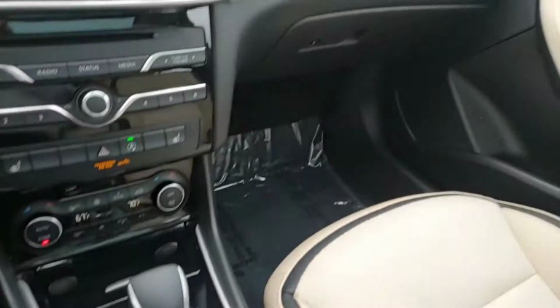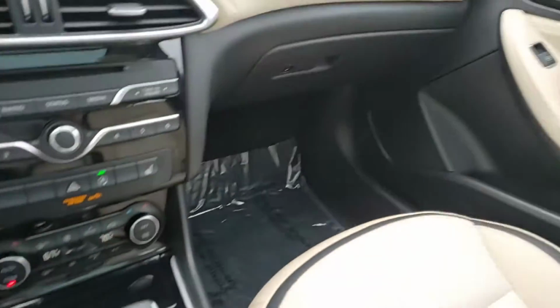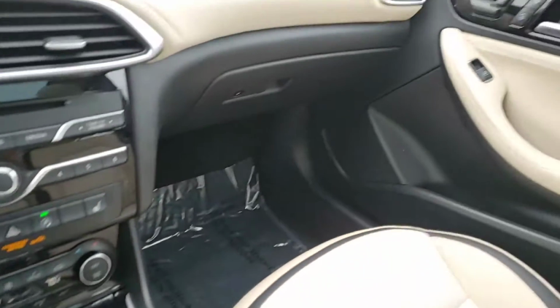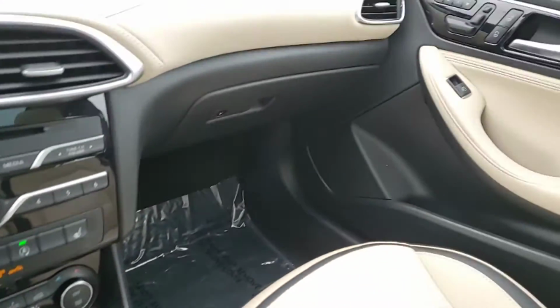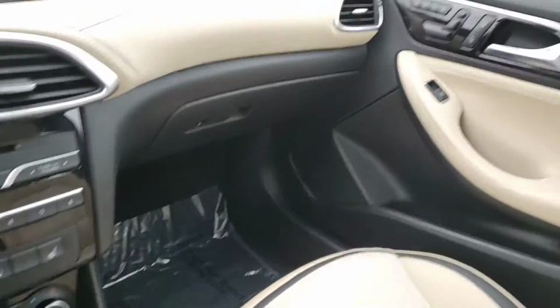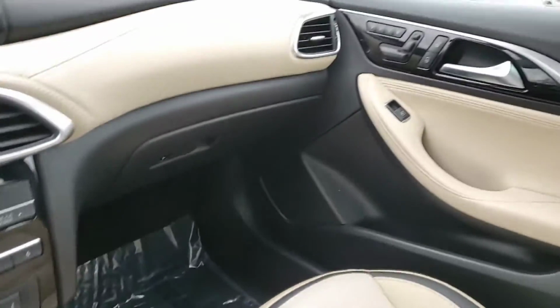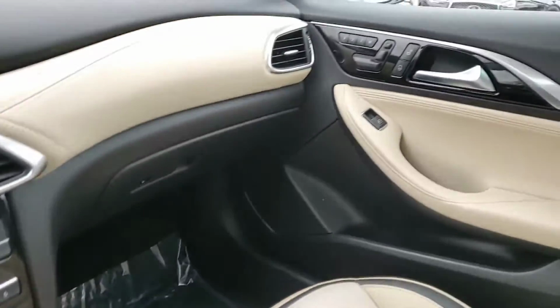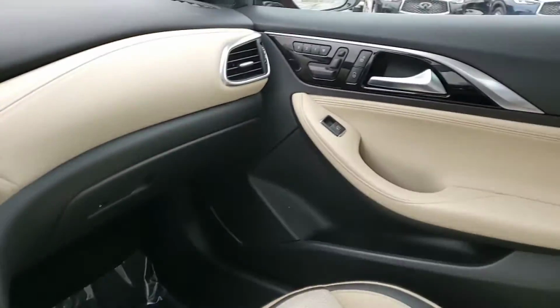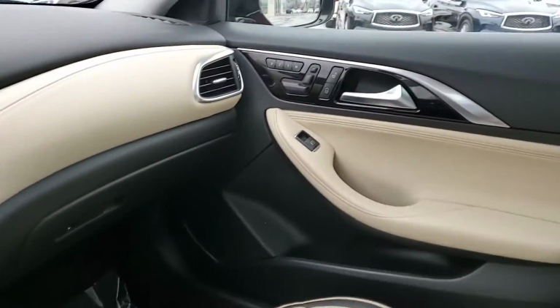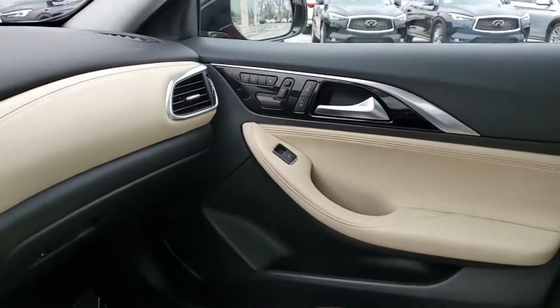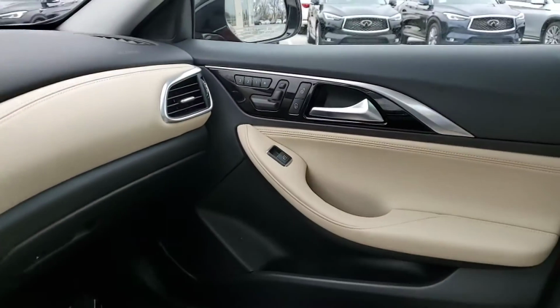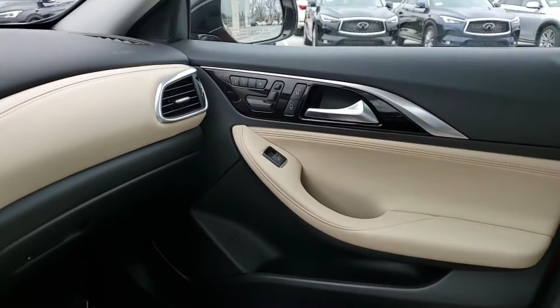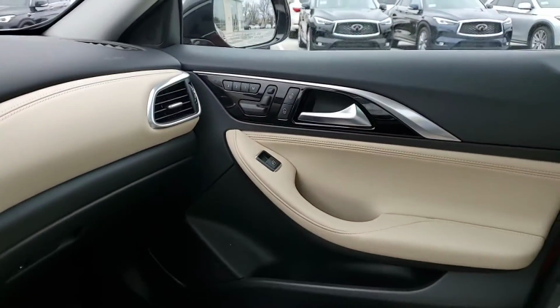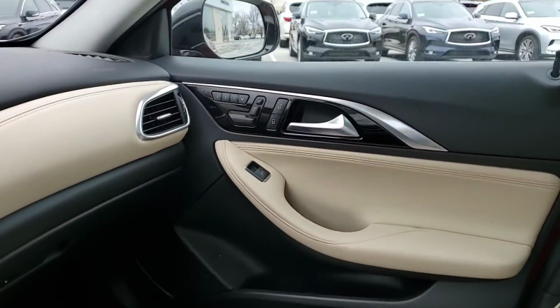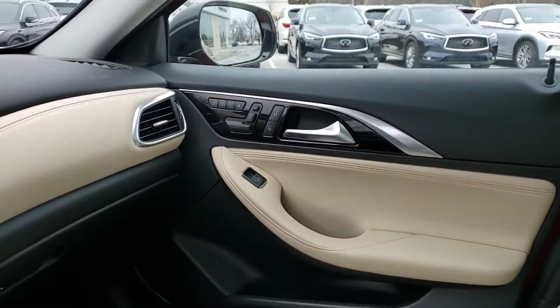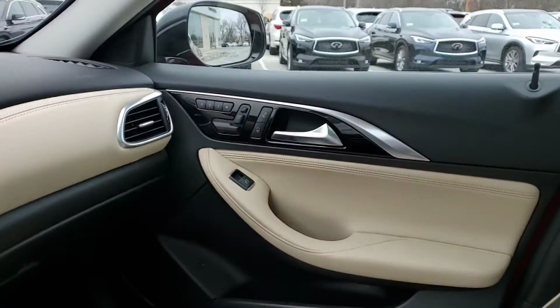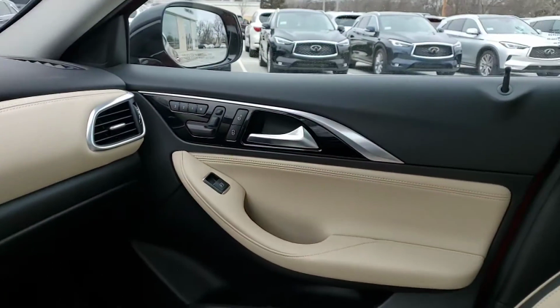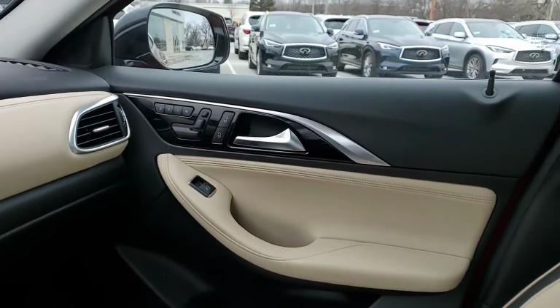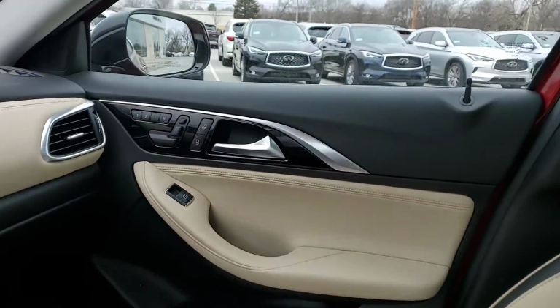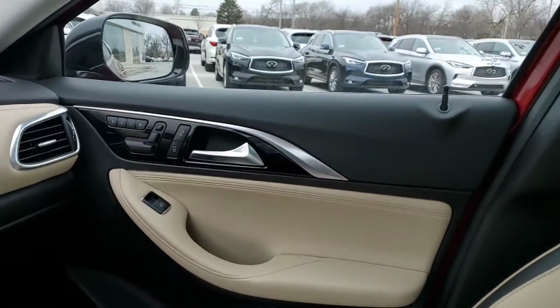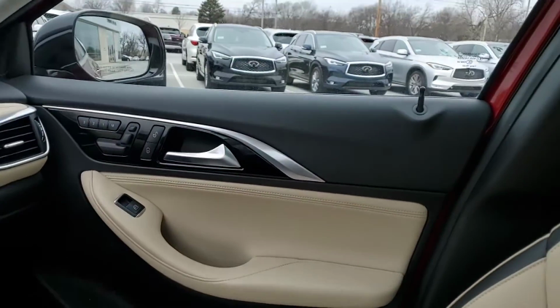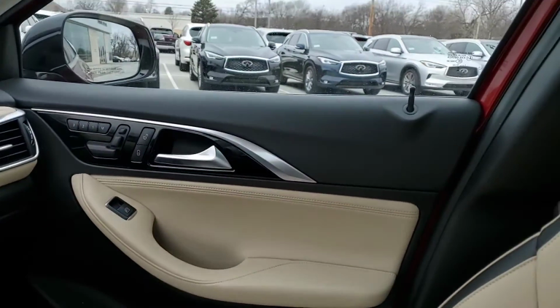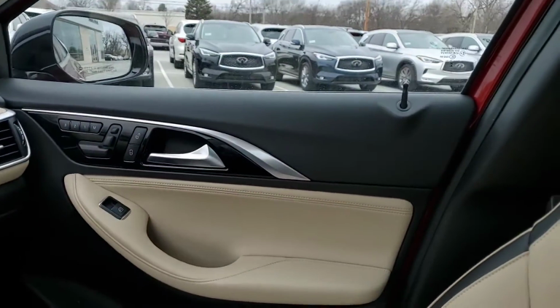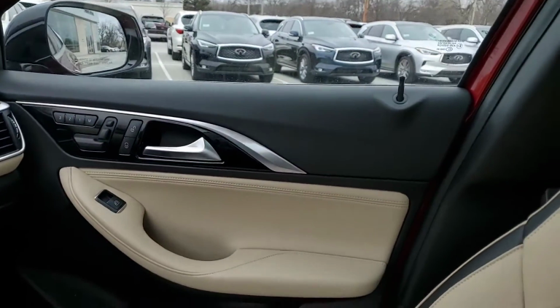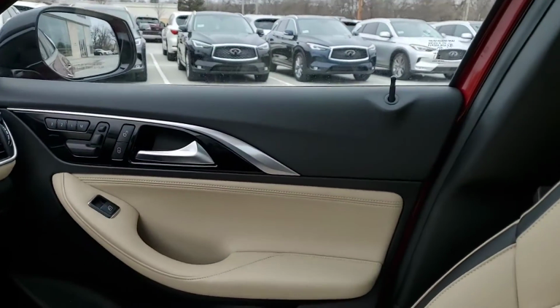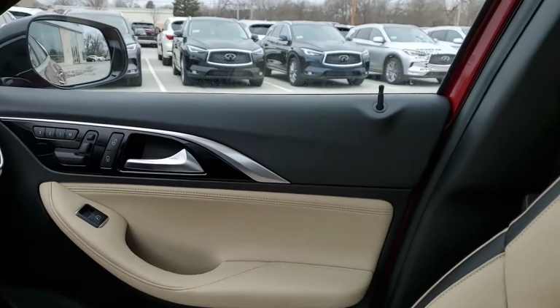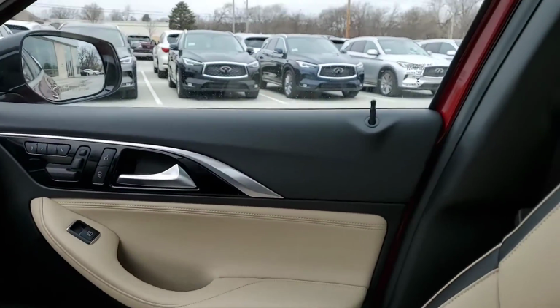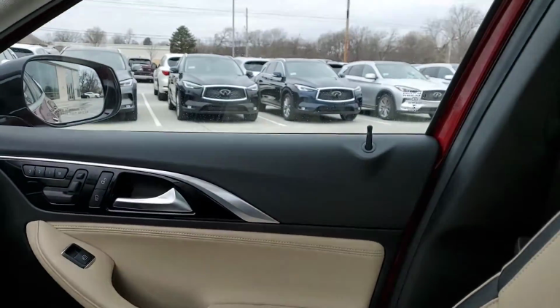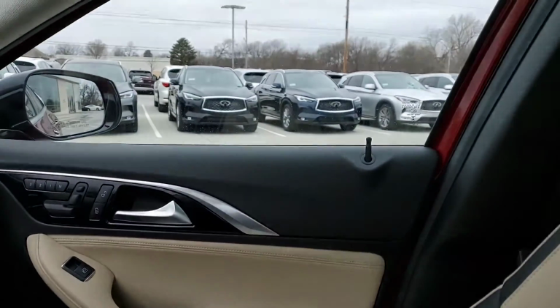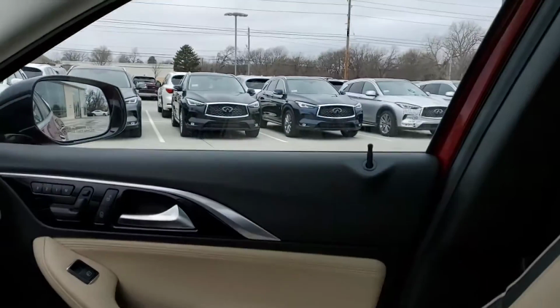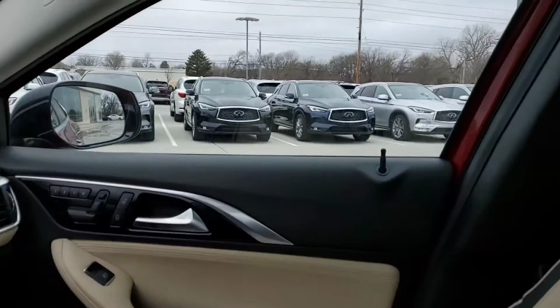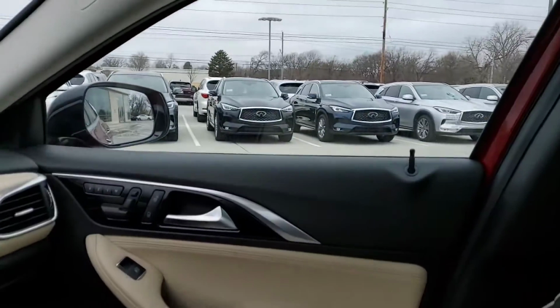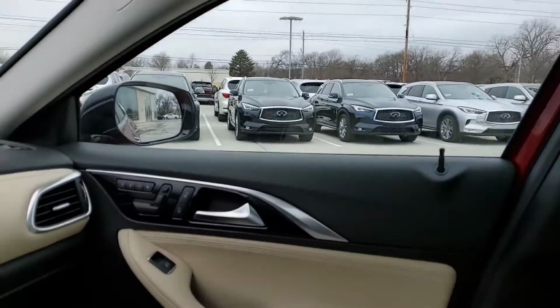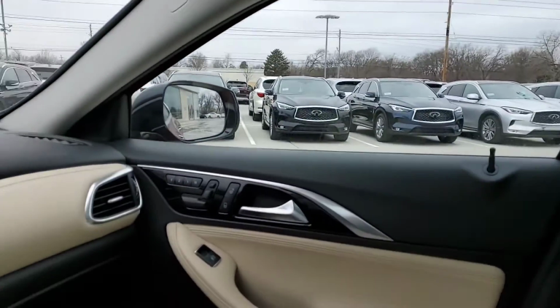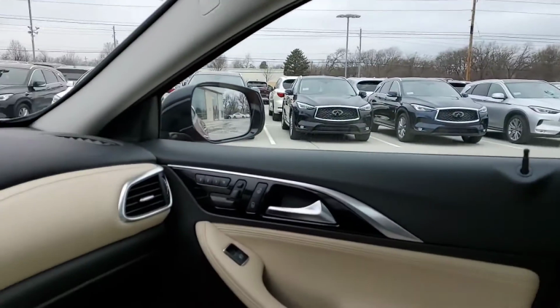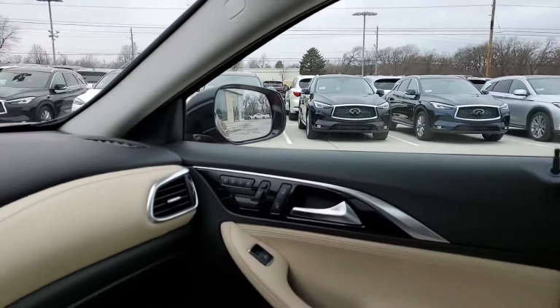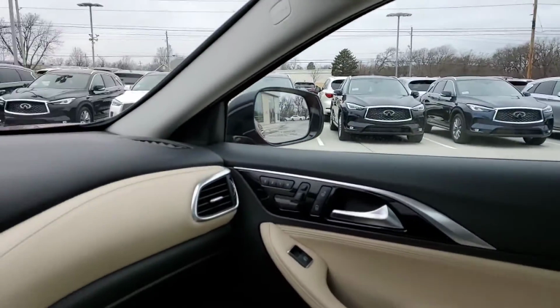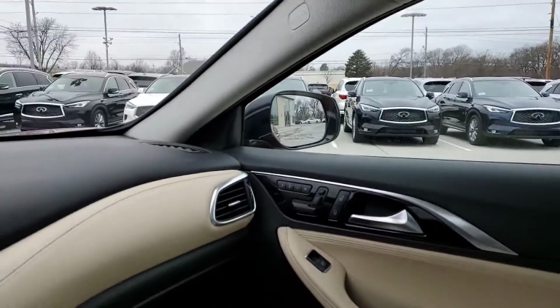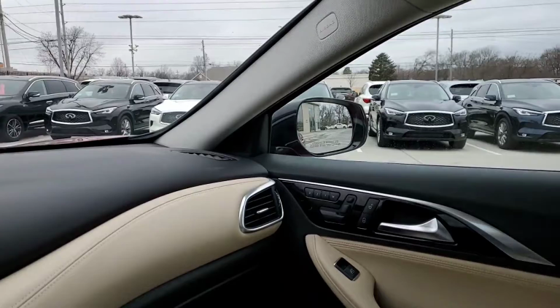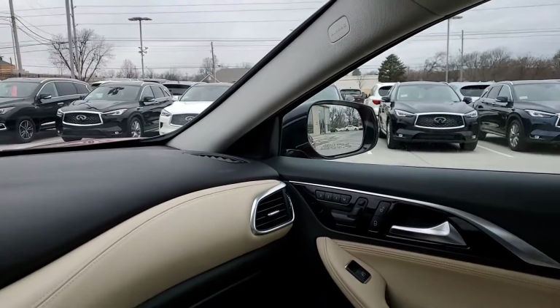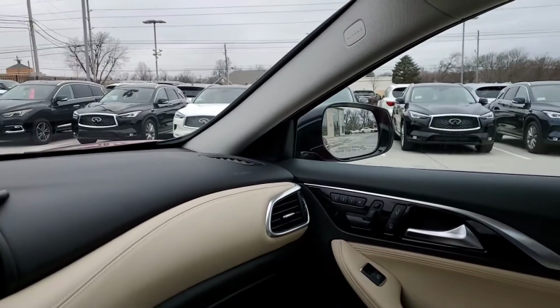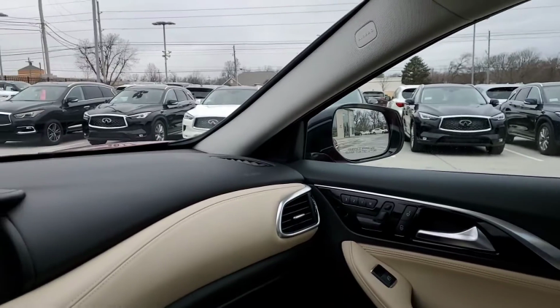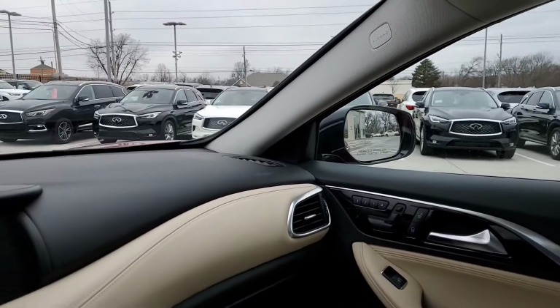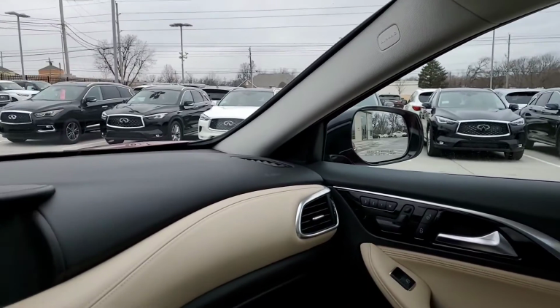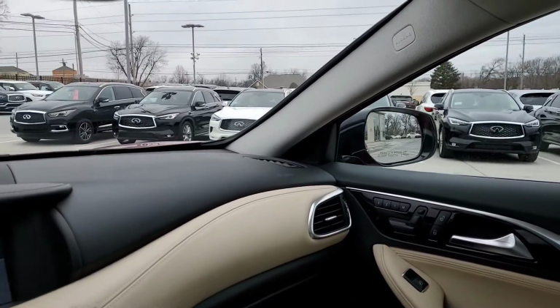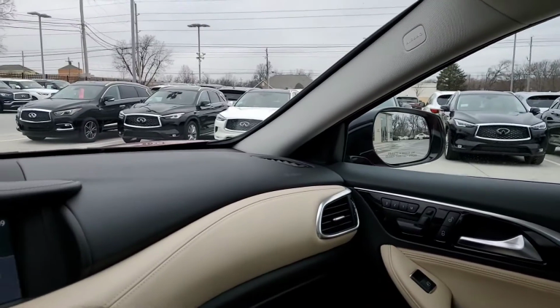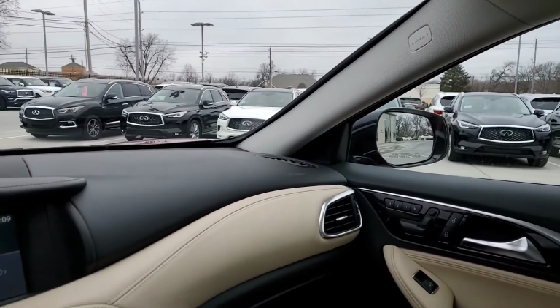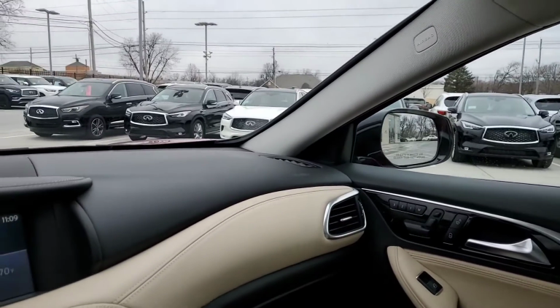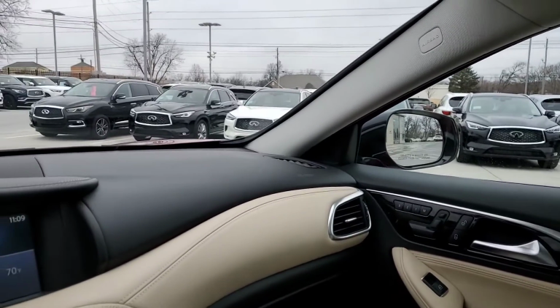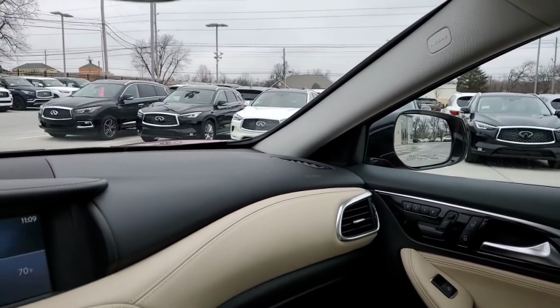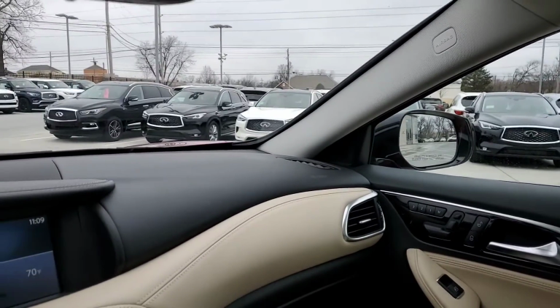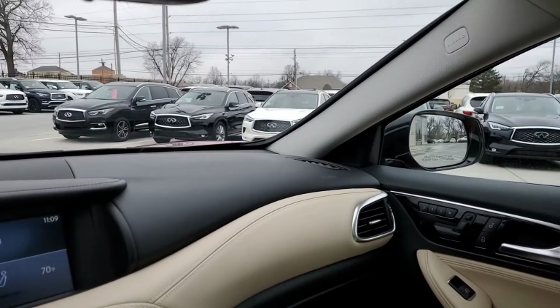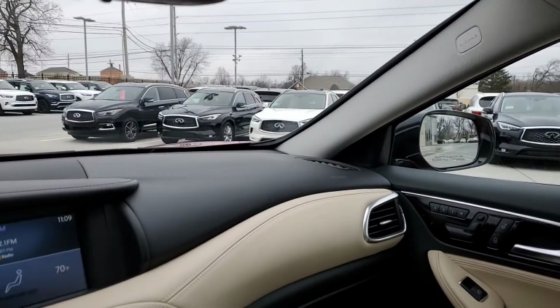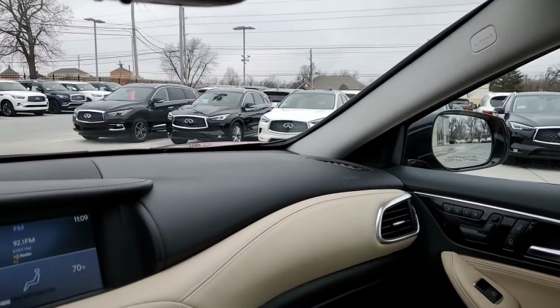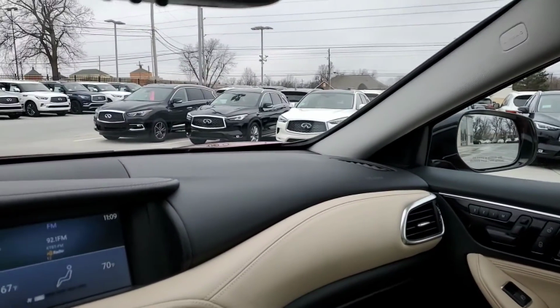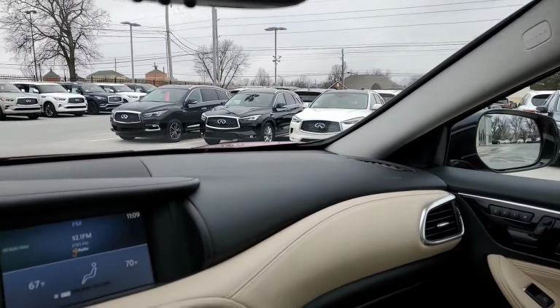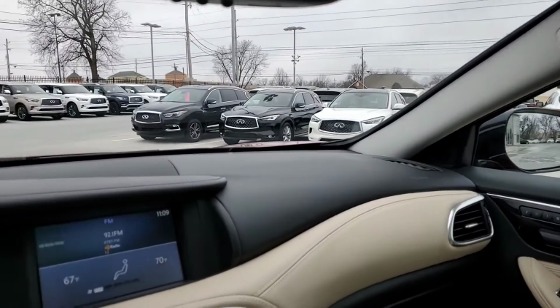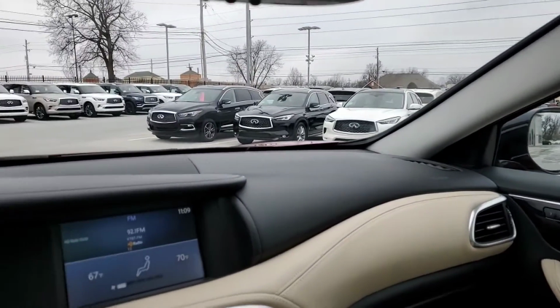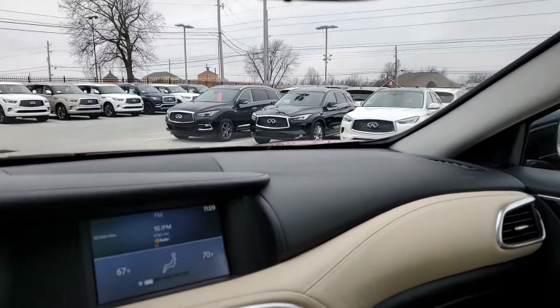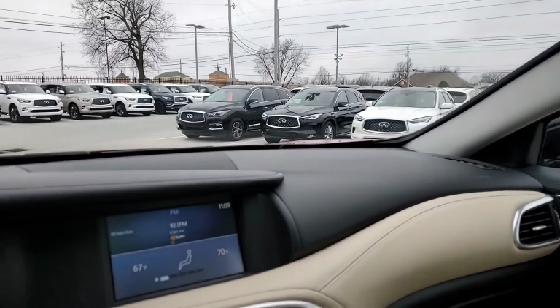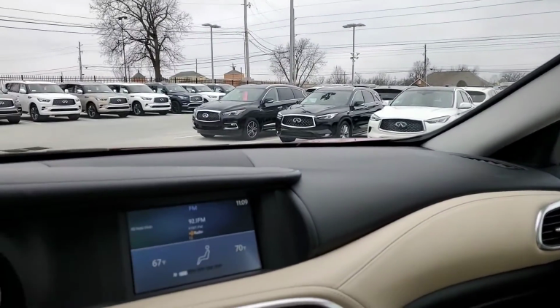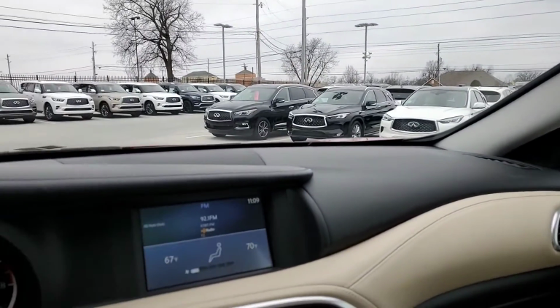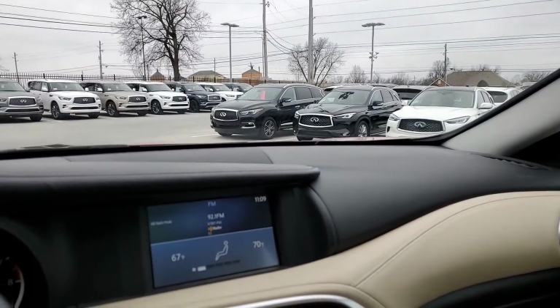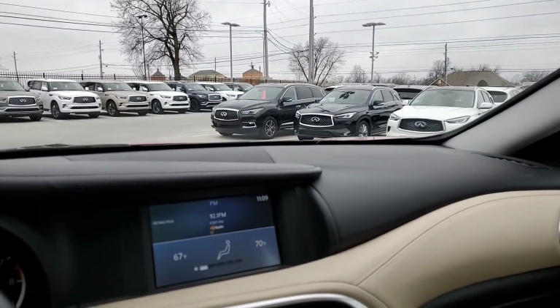So all in all, this is a great looking vehicle. Look forward to having you all test drive it tonight. We'll see you. Bye.